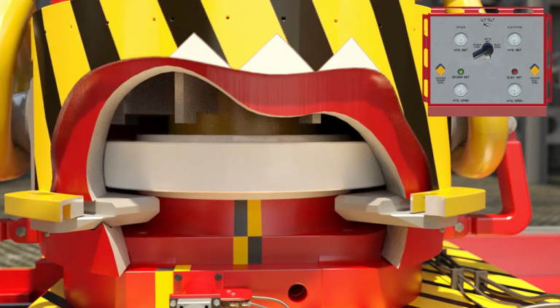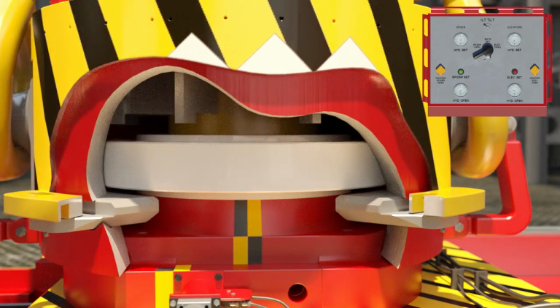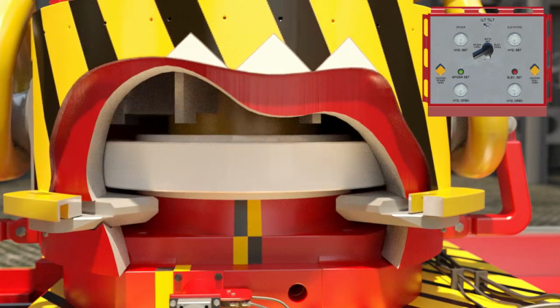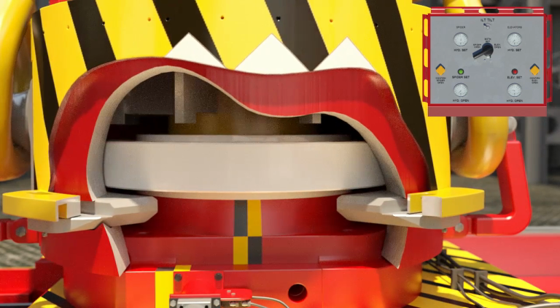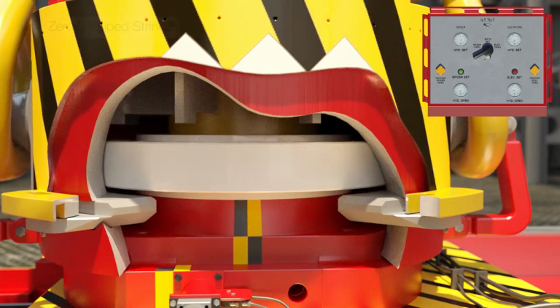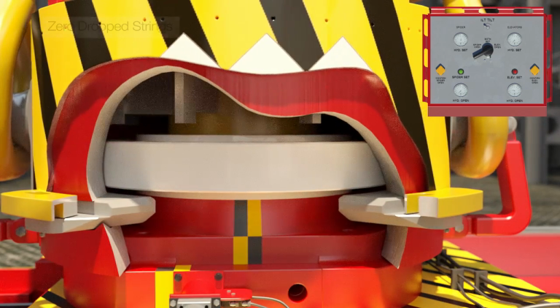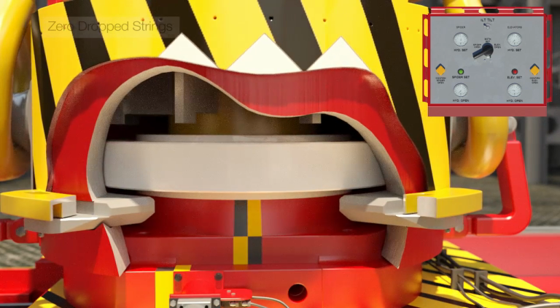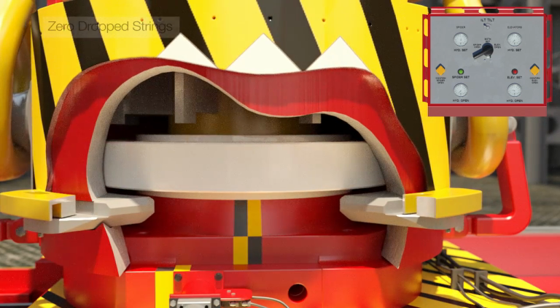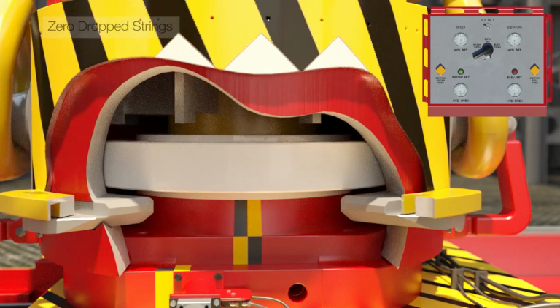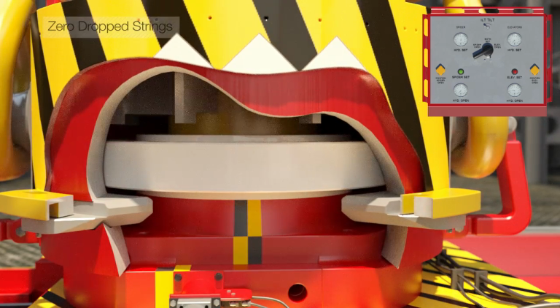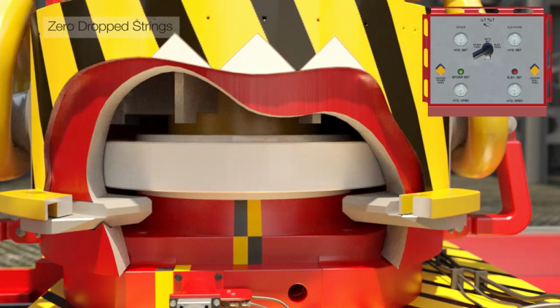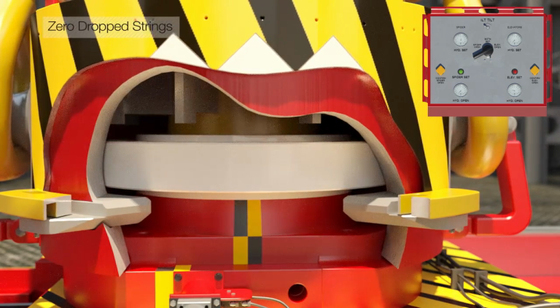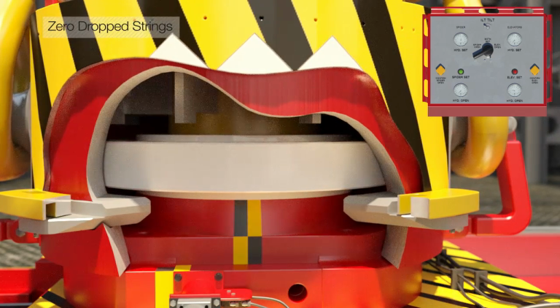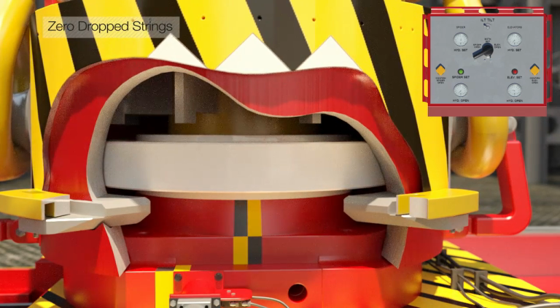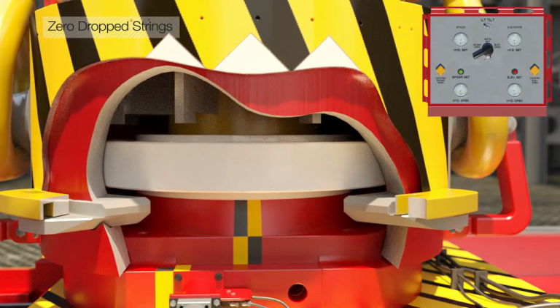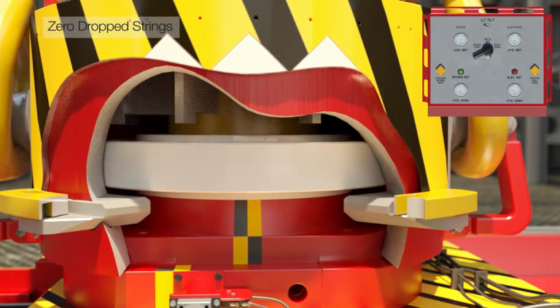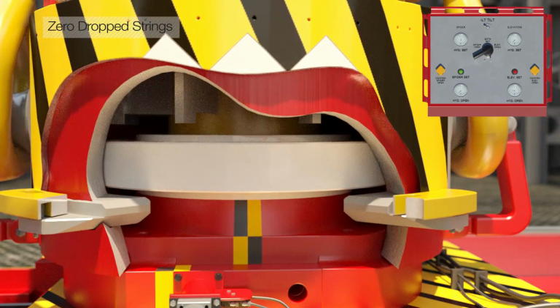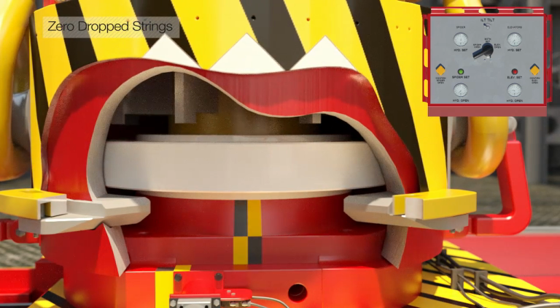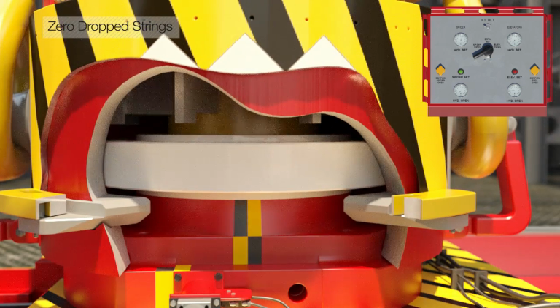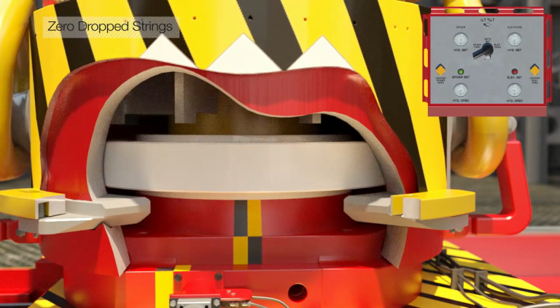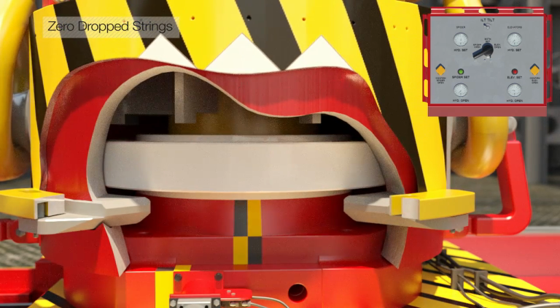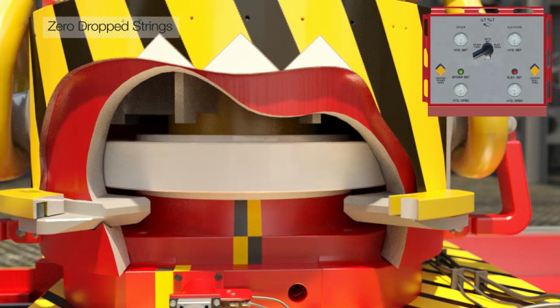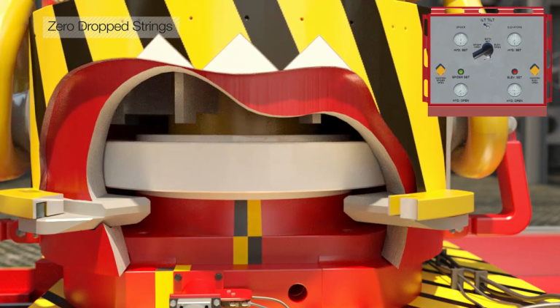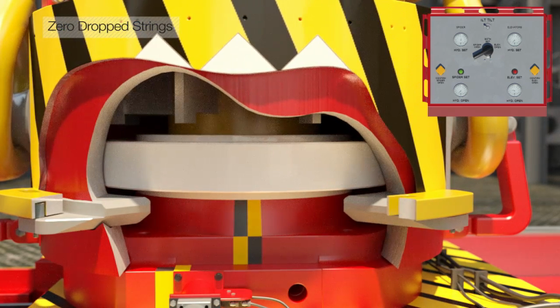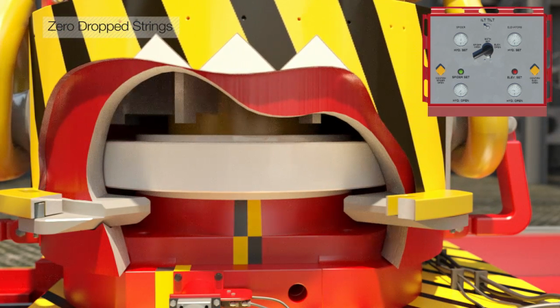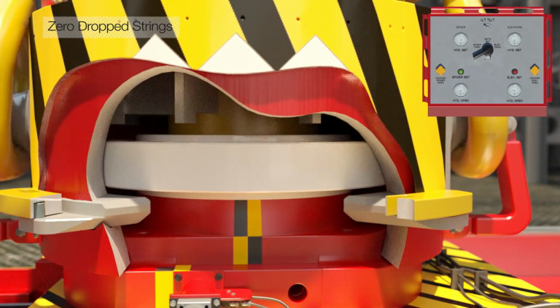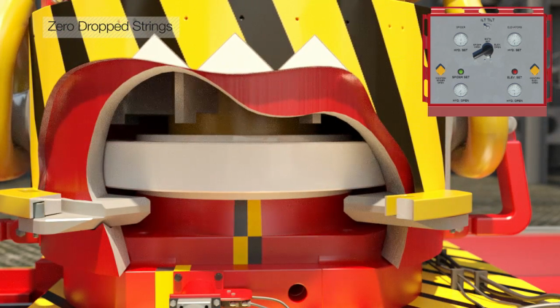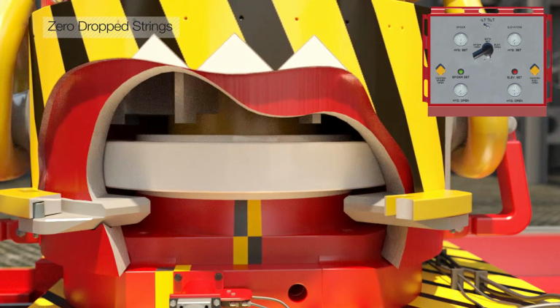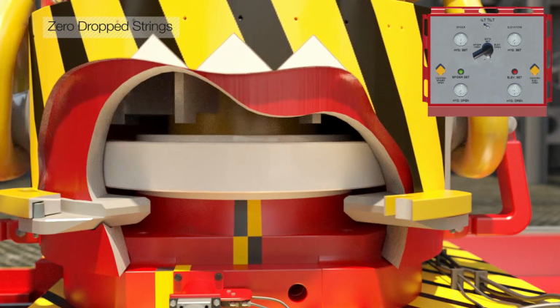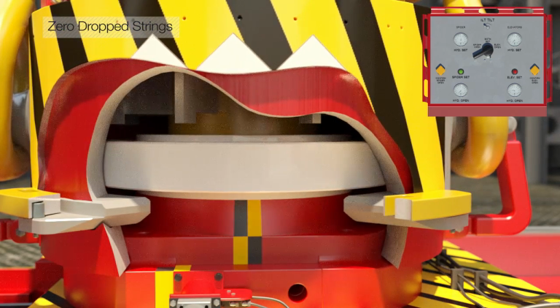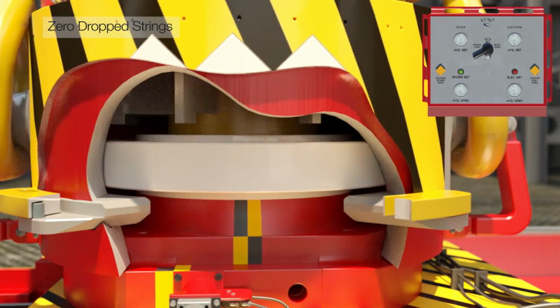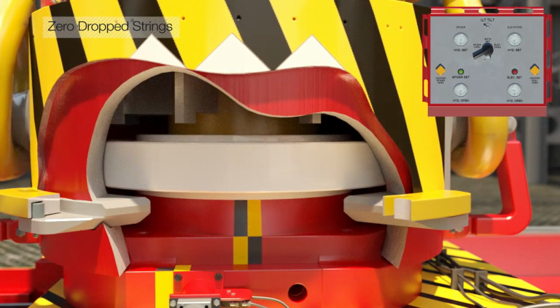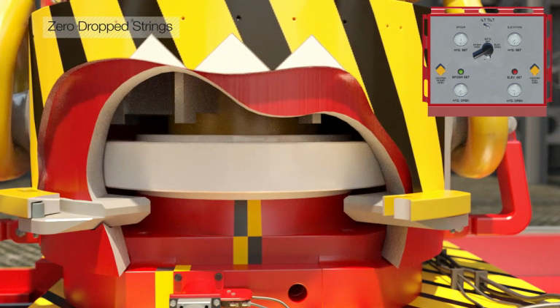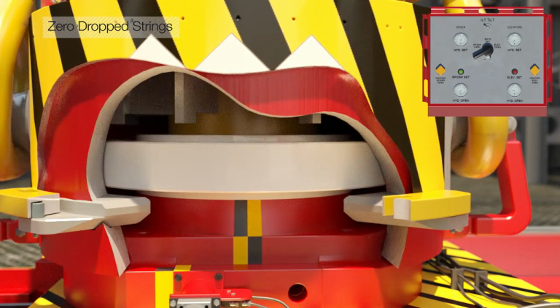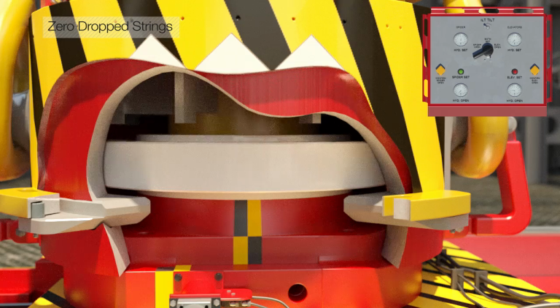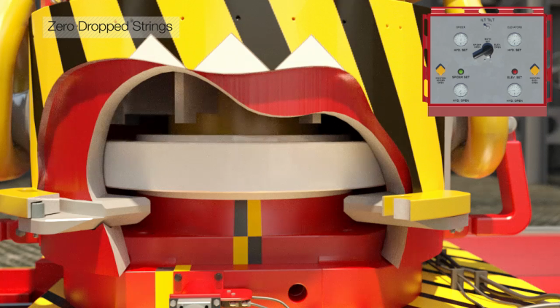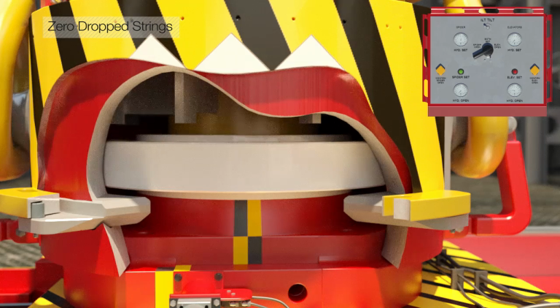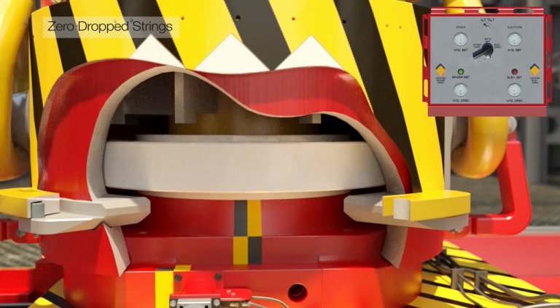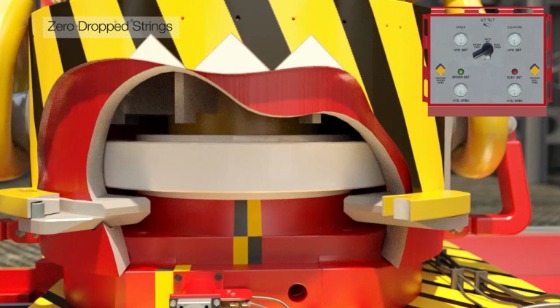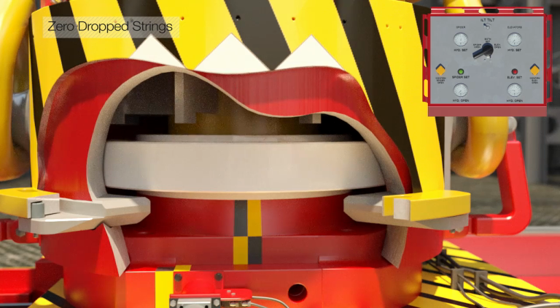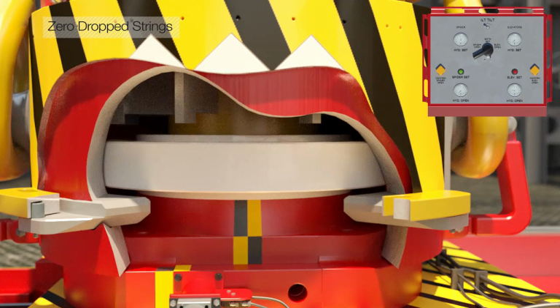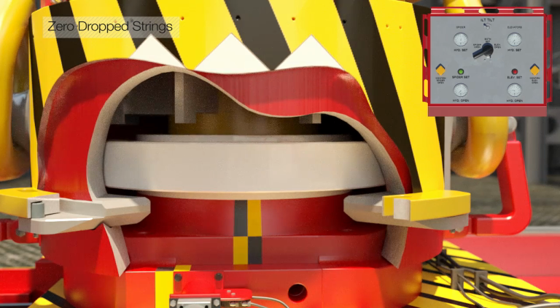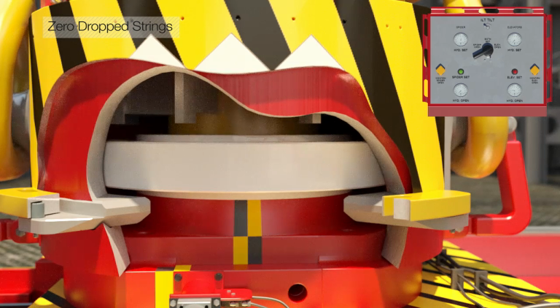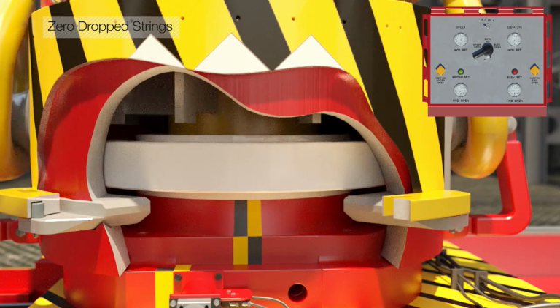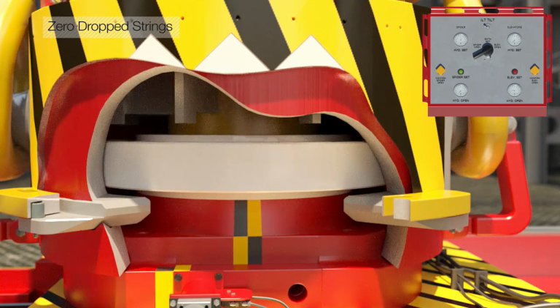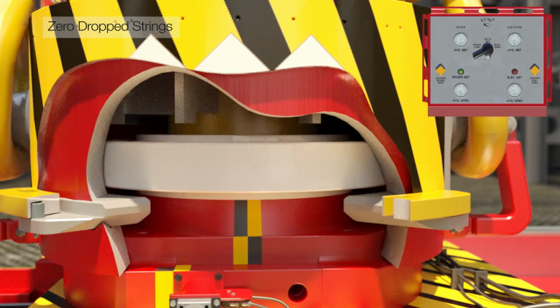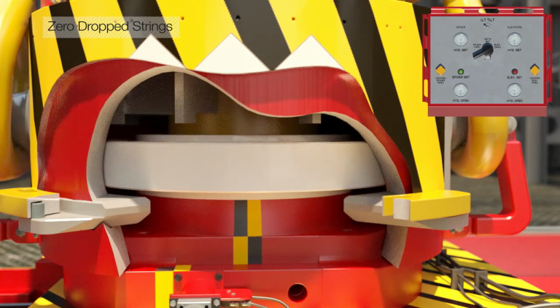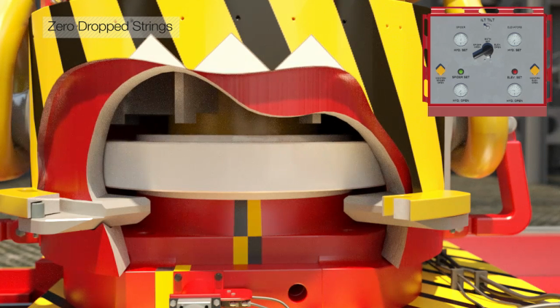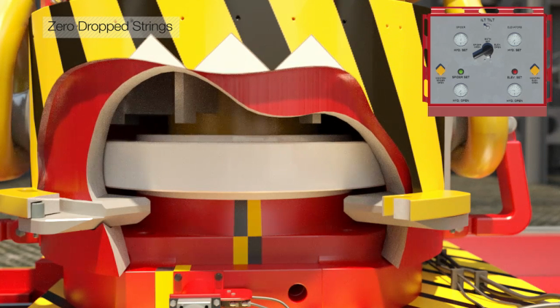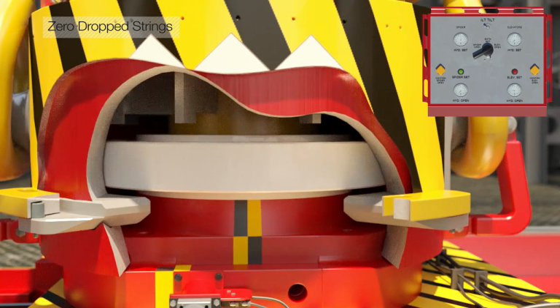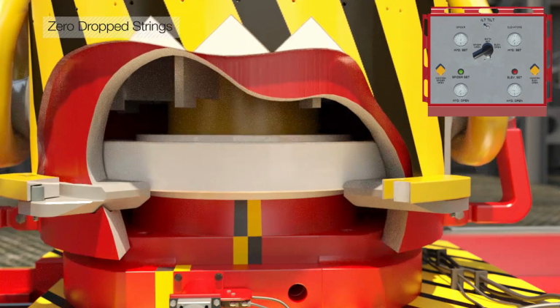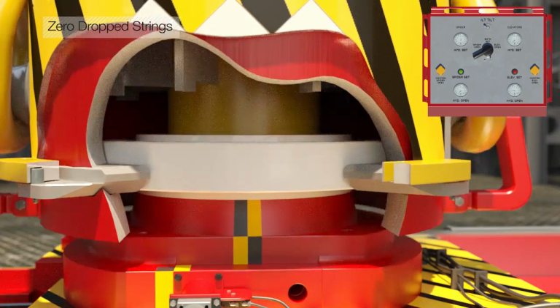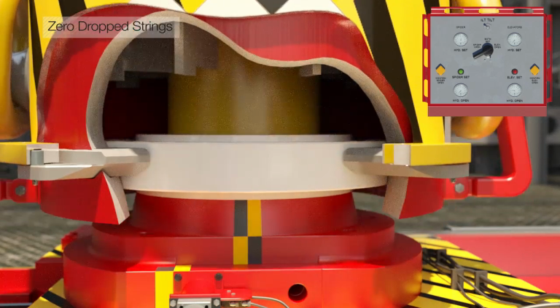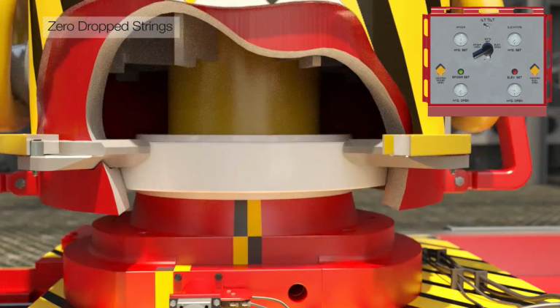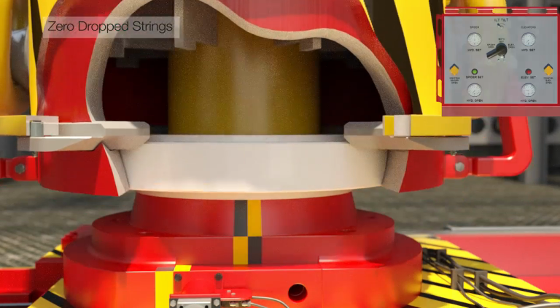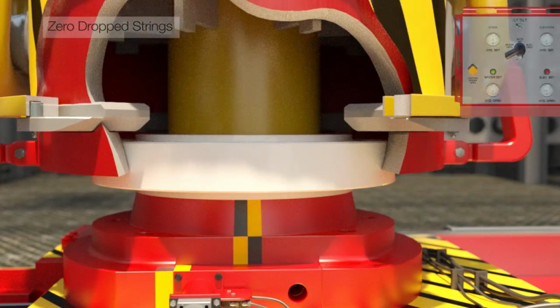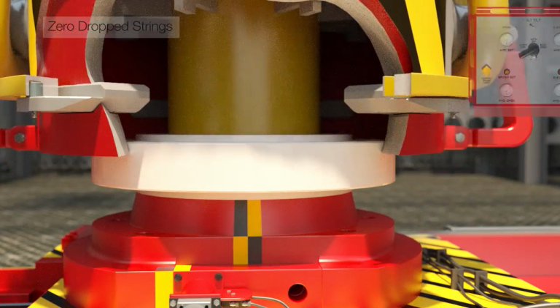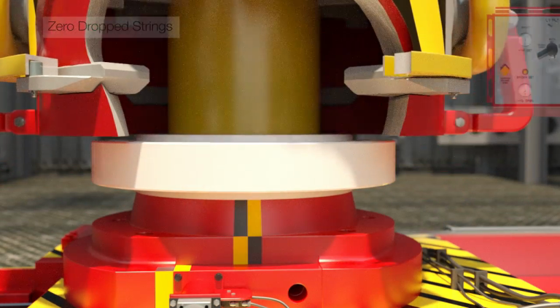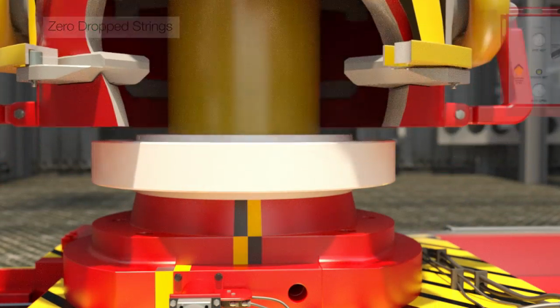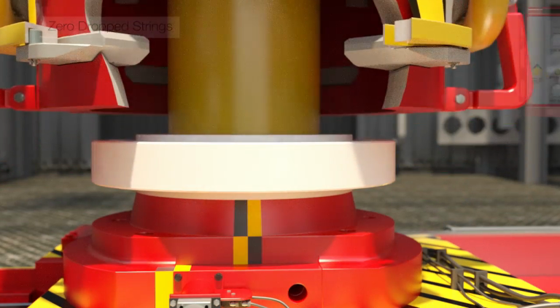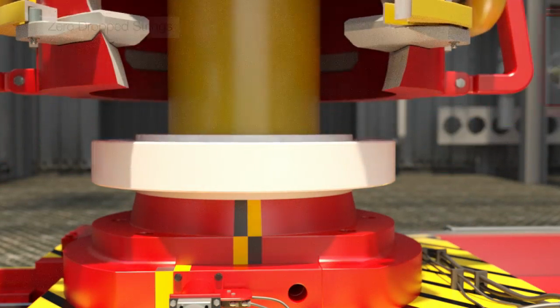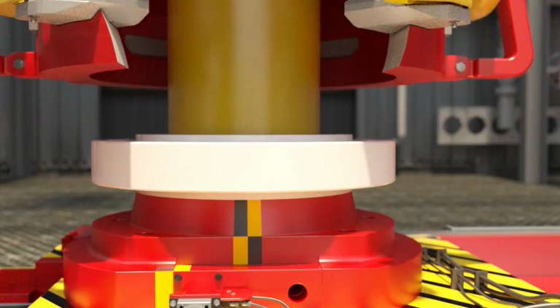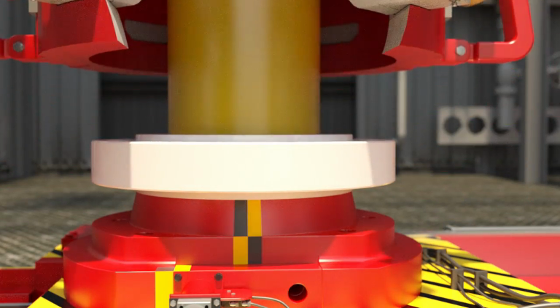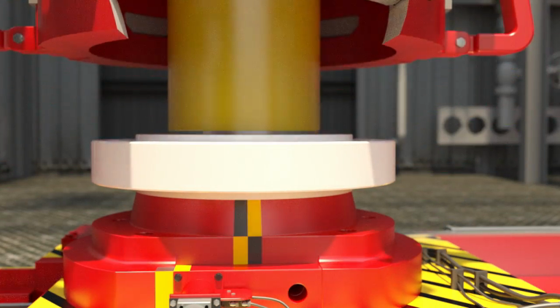The interlocking mechanics and locking pins keep the elevator and sliding table from opening in the event of hydraulic or pneumatic failure.